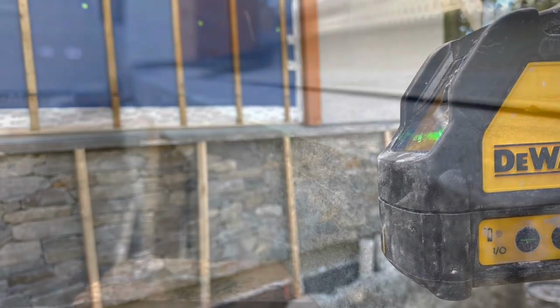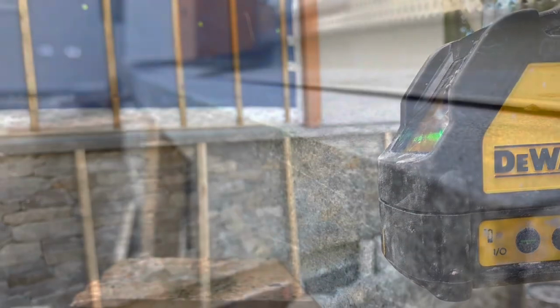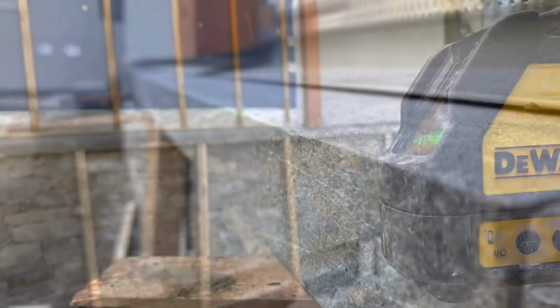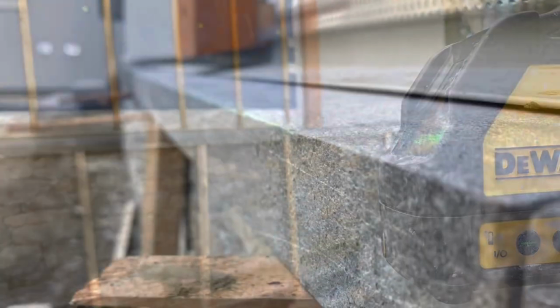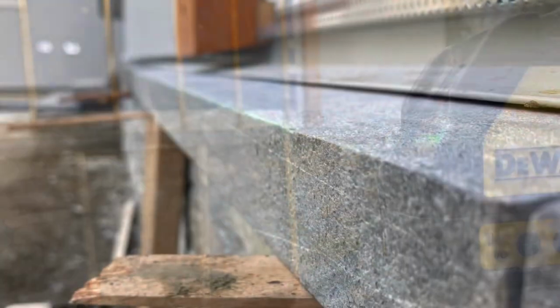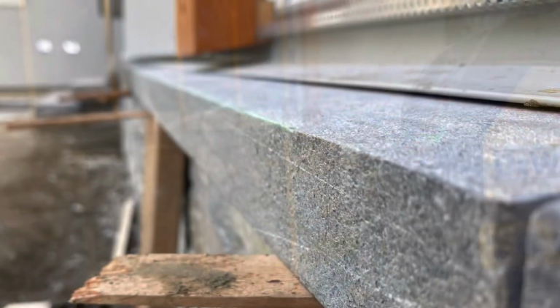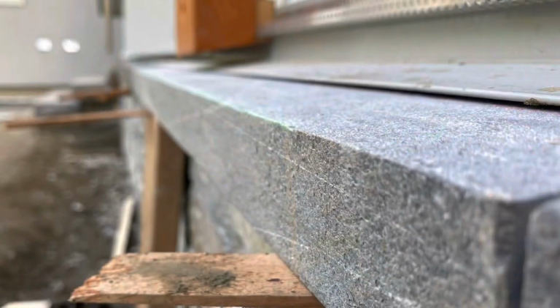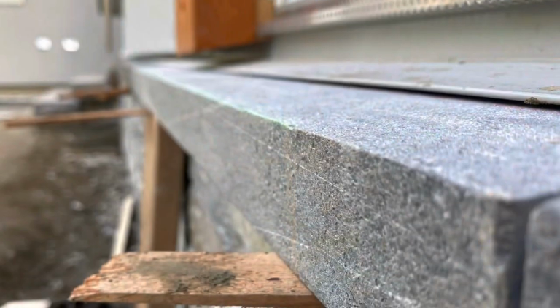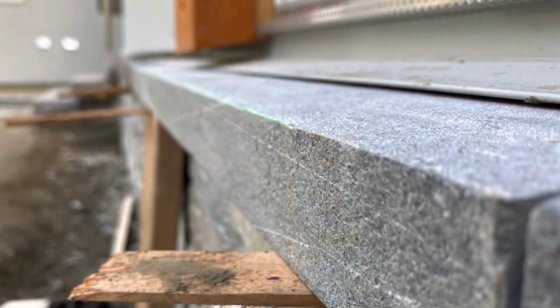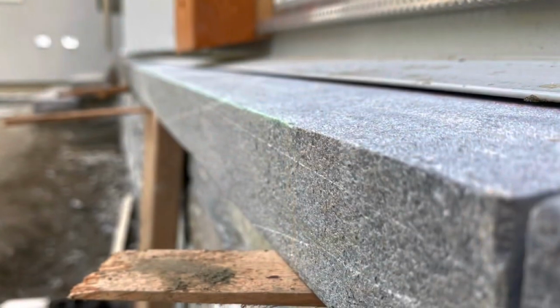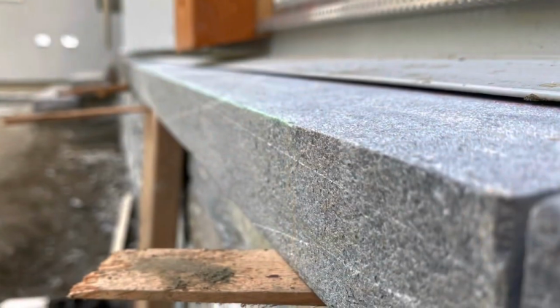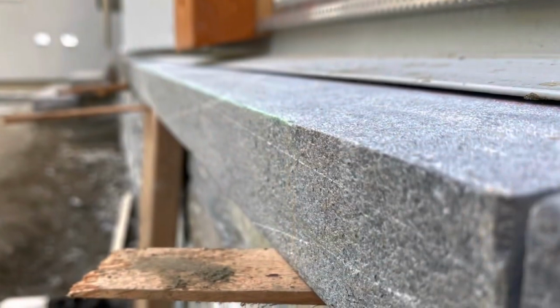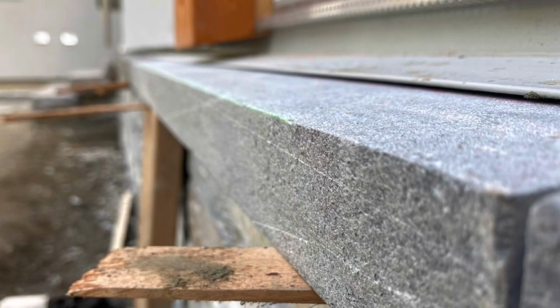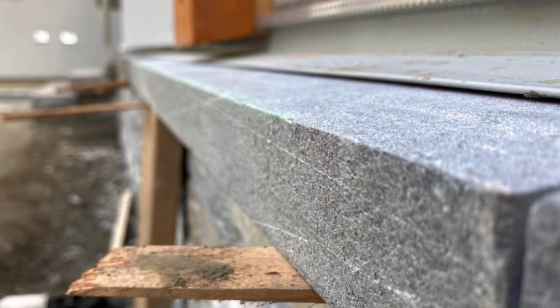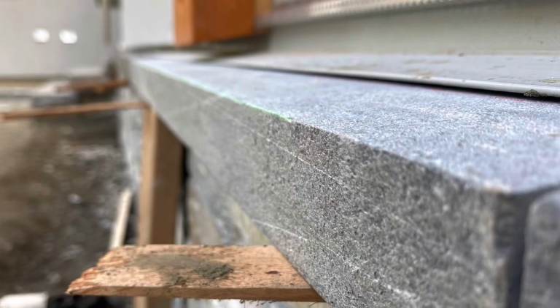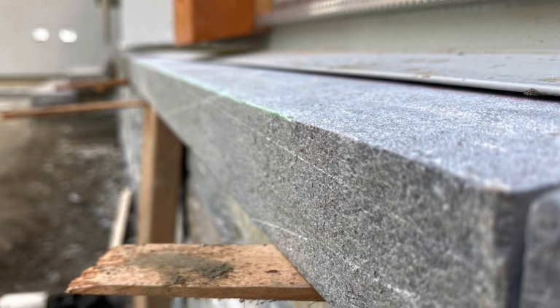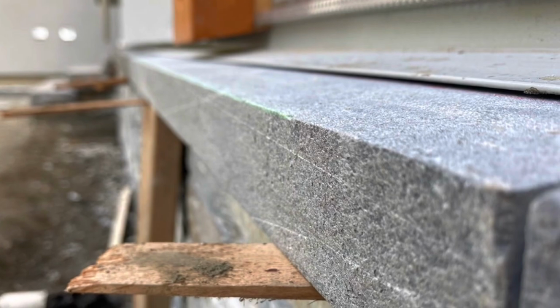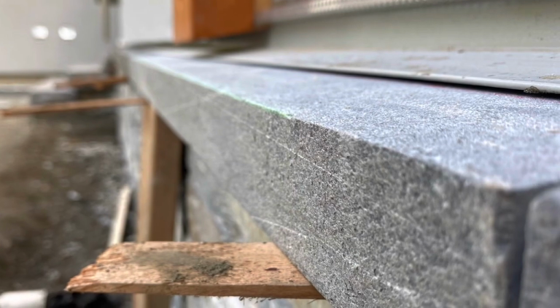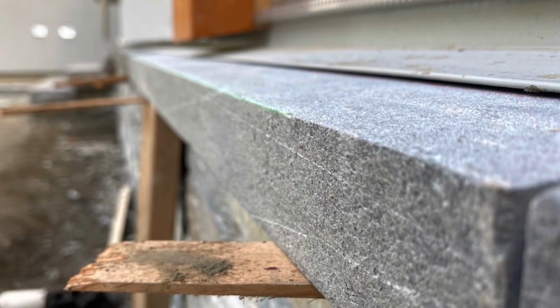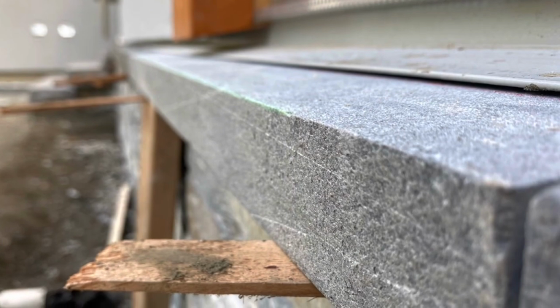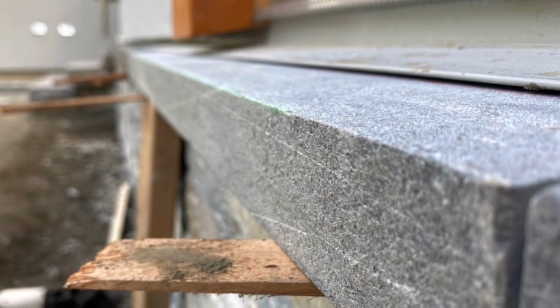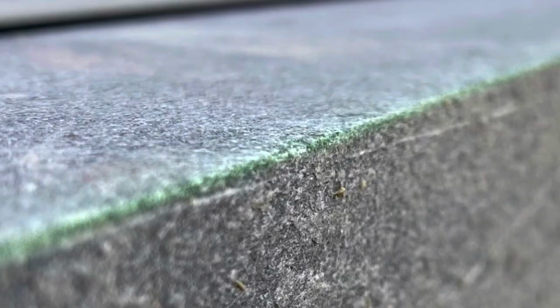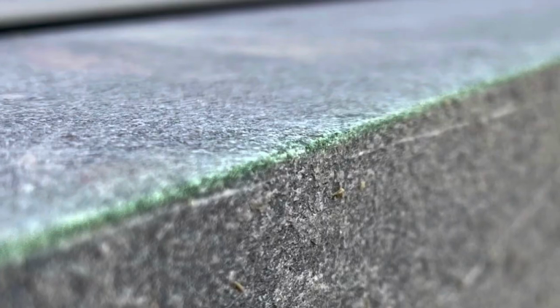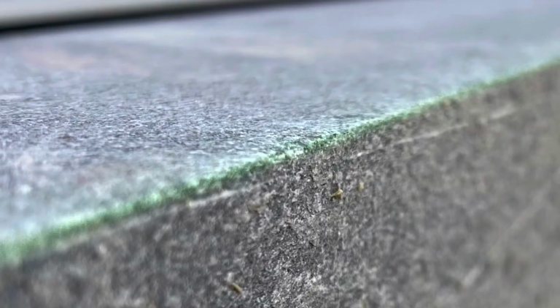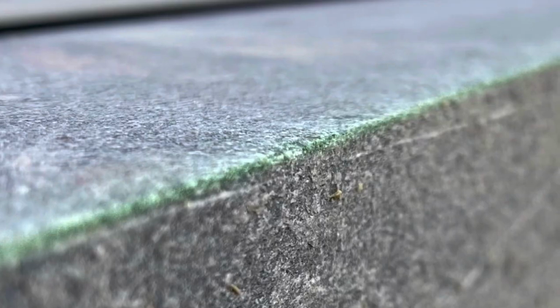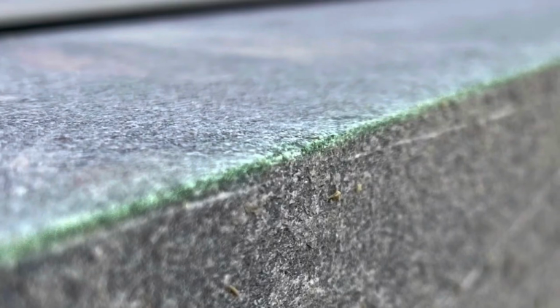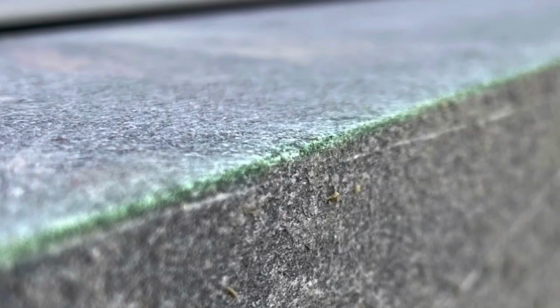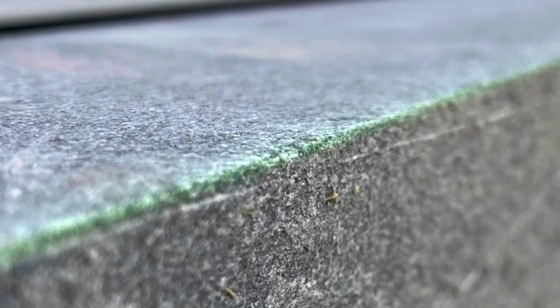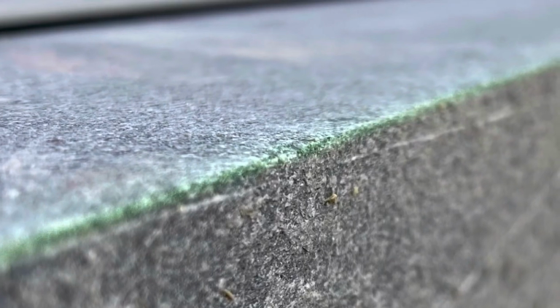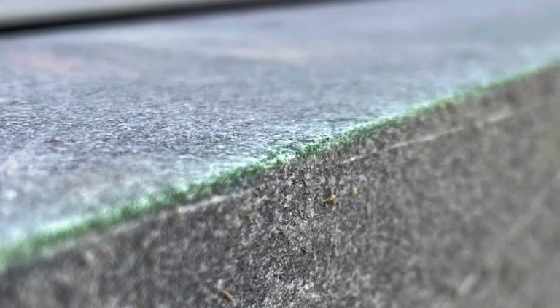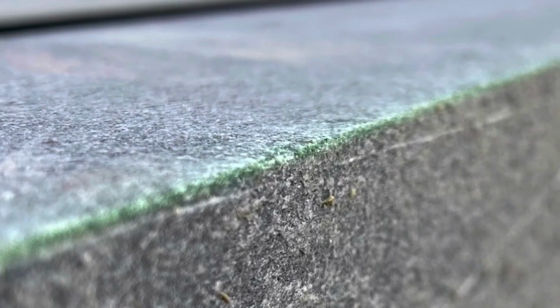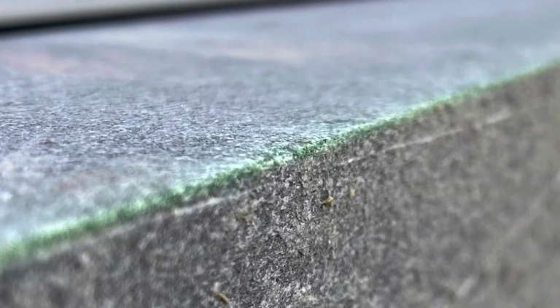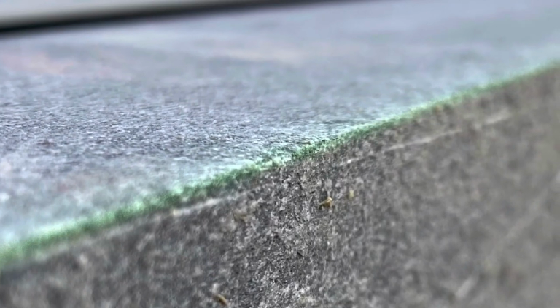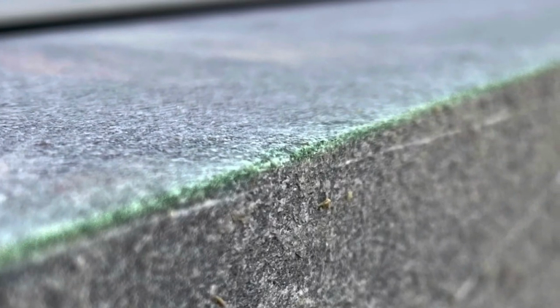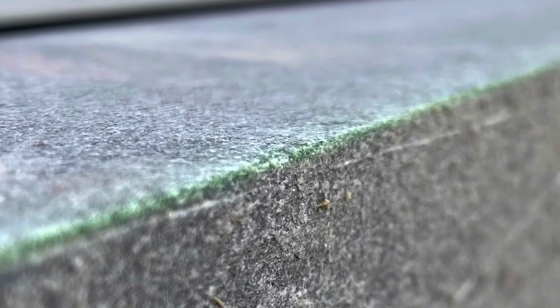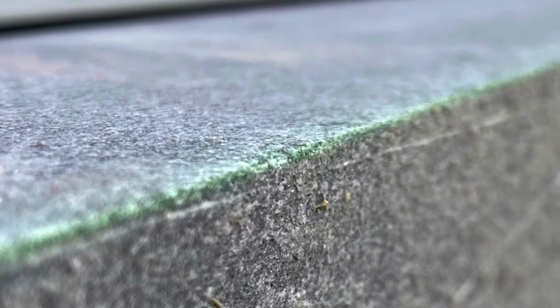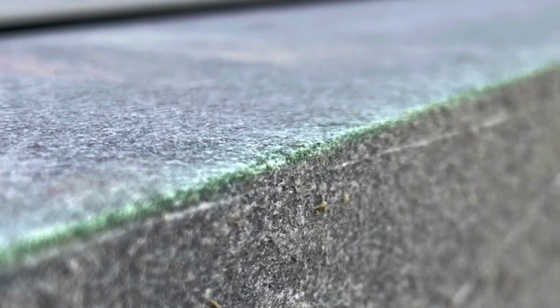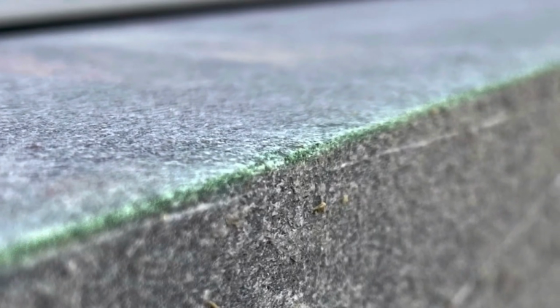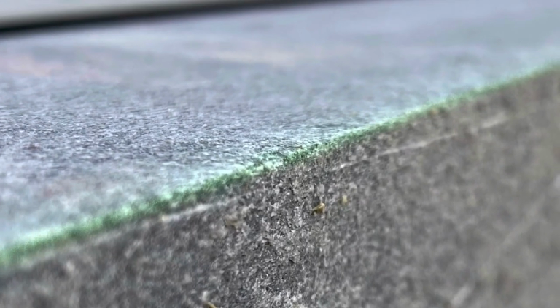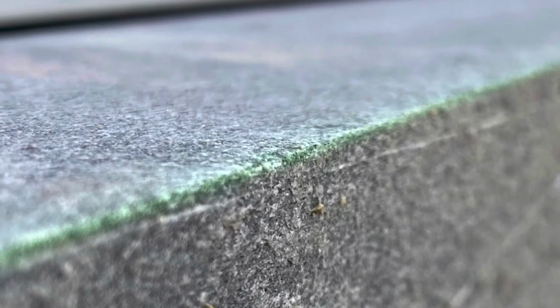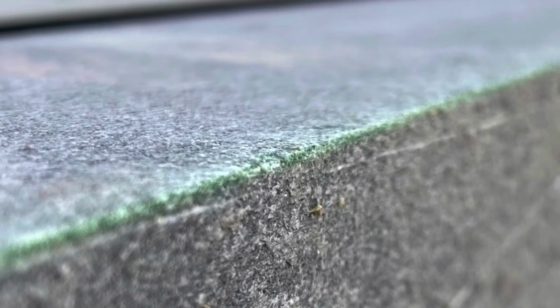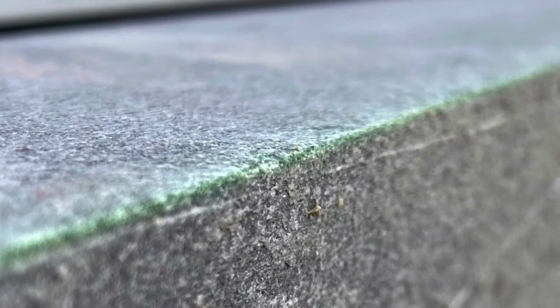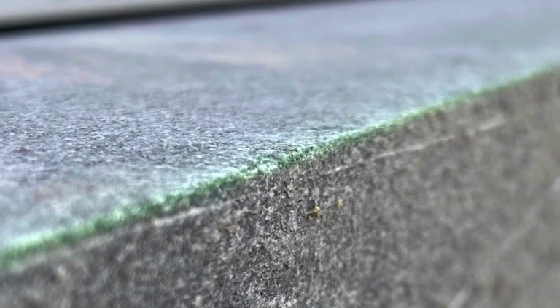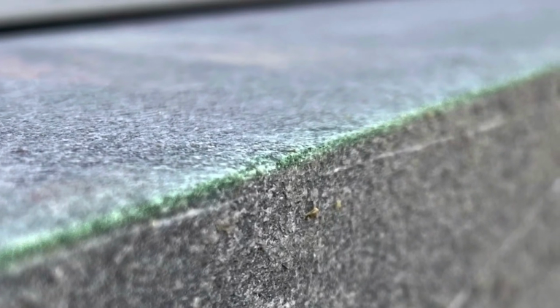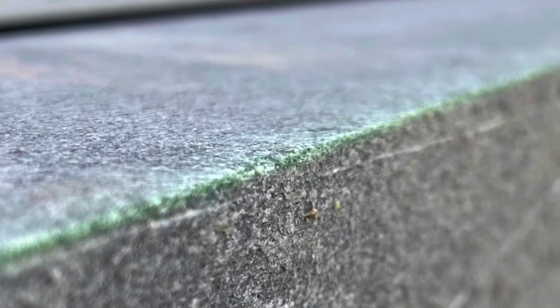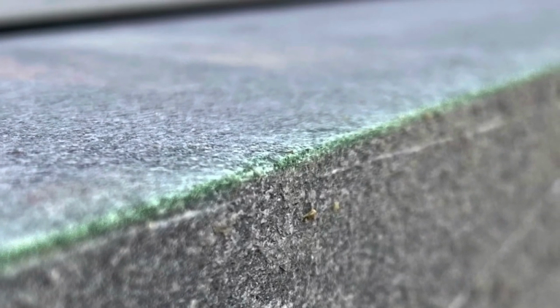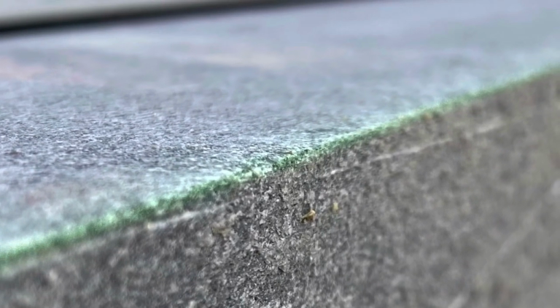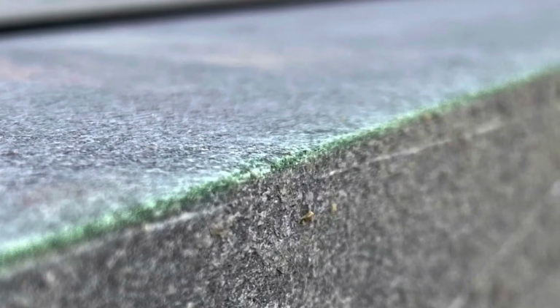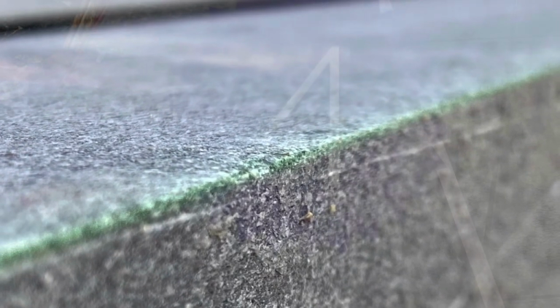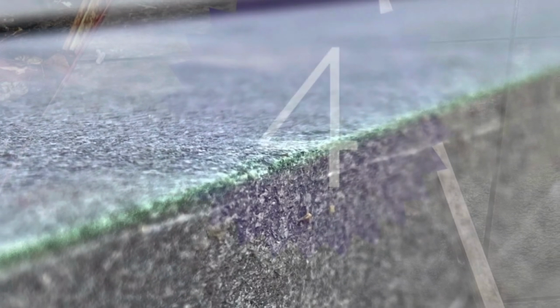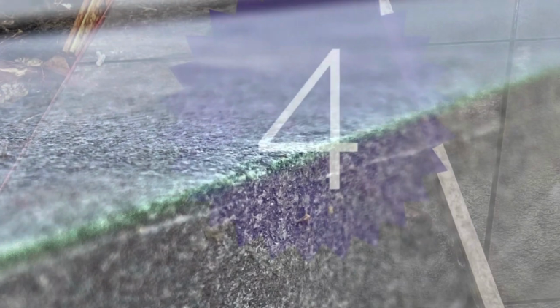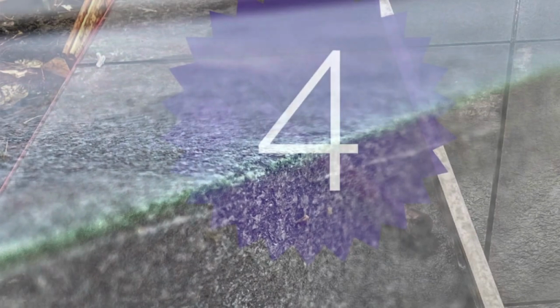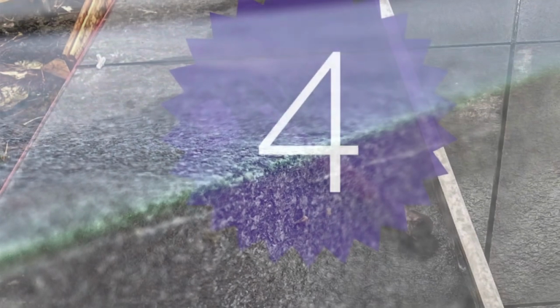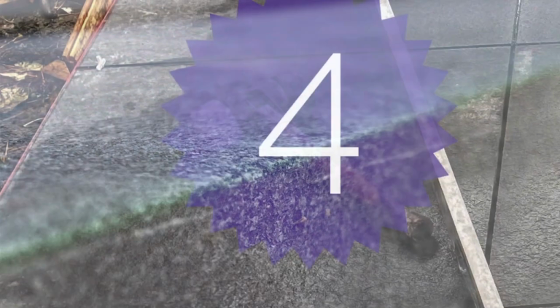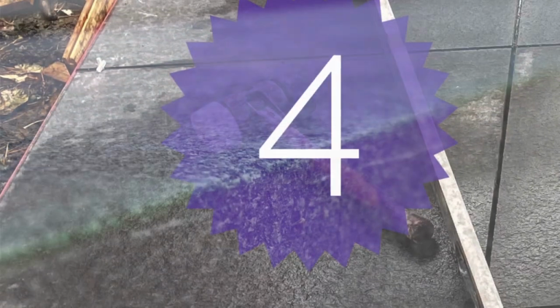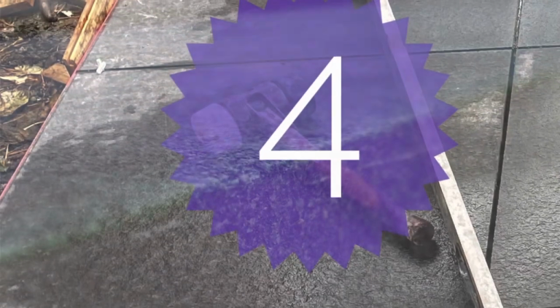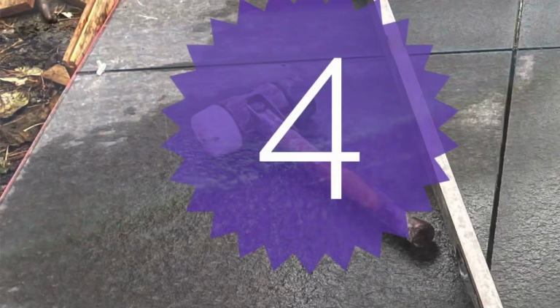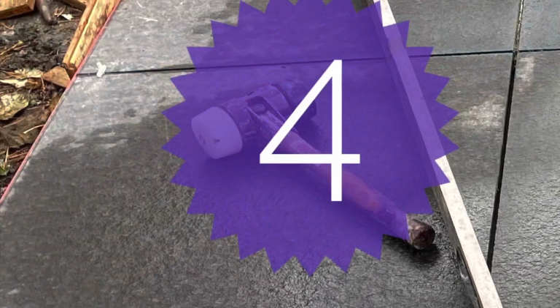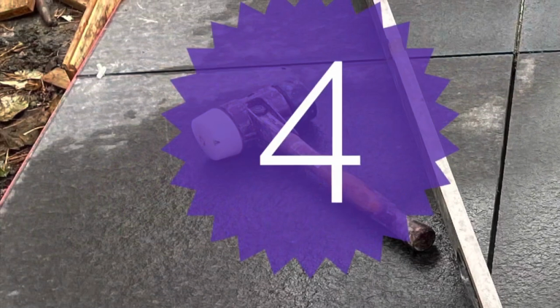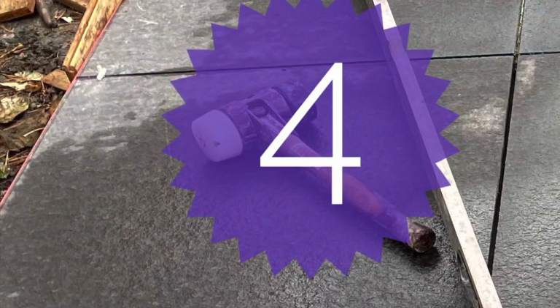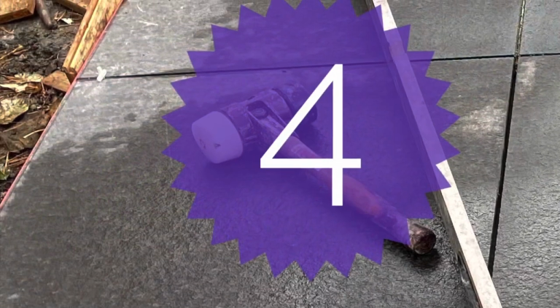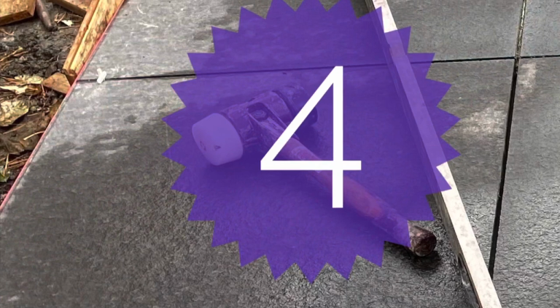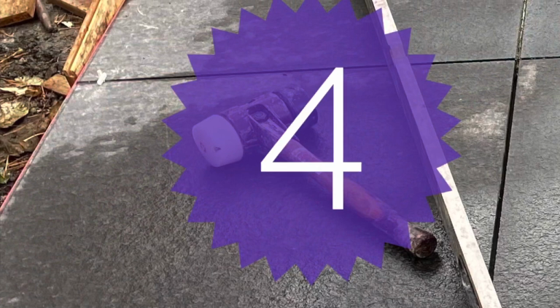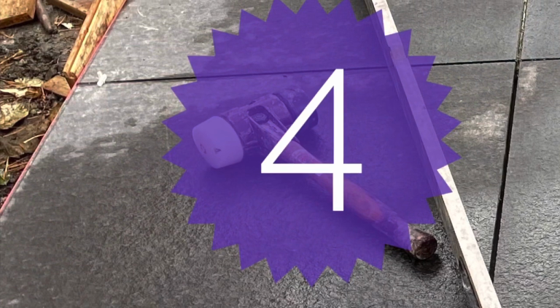First one, small laser level. Gonna set it up — you can actually put it right to where you want that finish edge to be. Pretty sick.